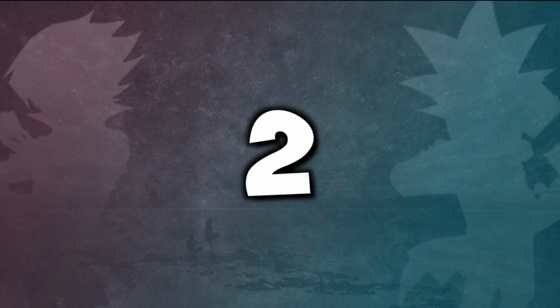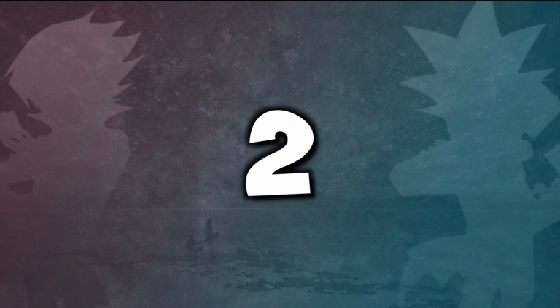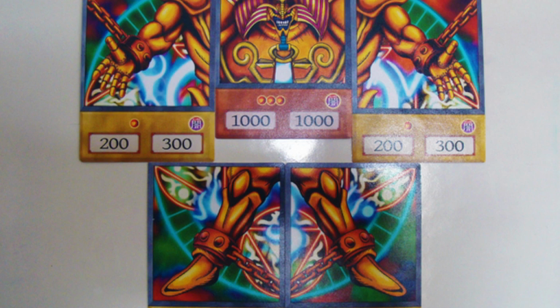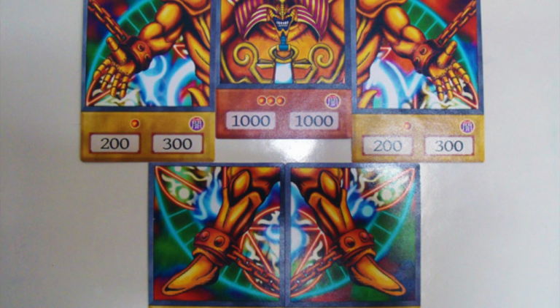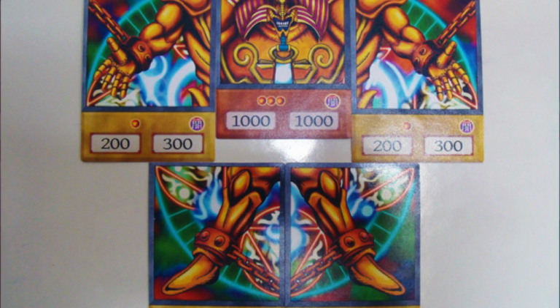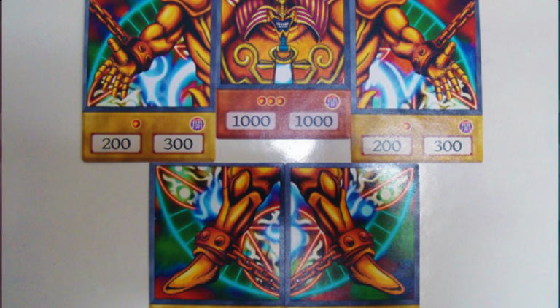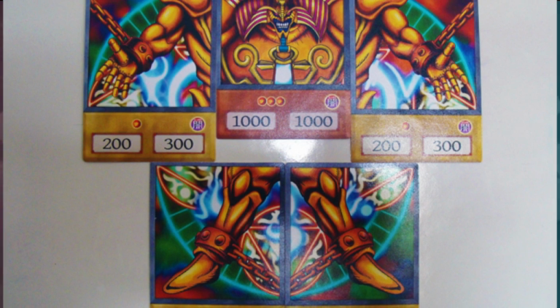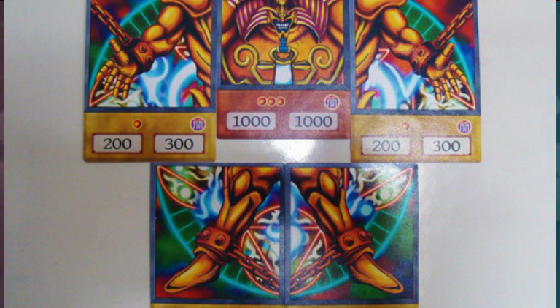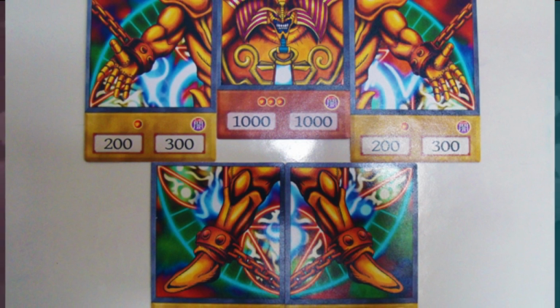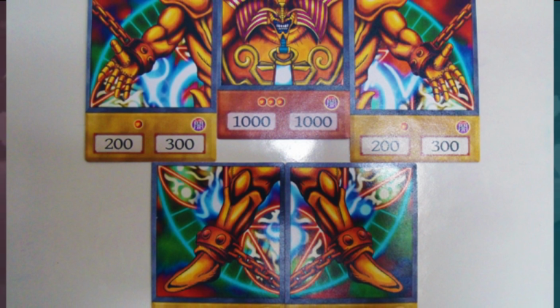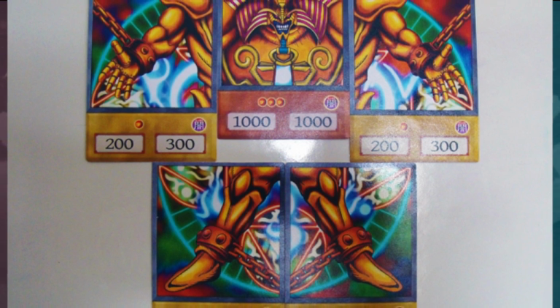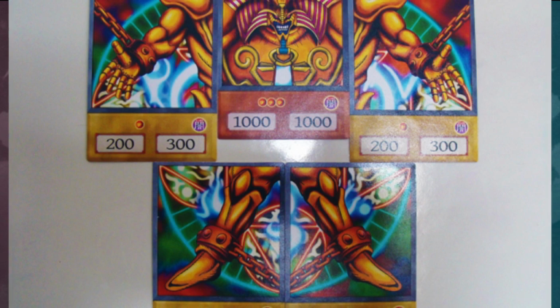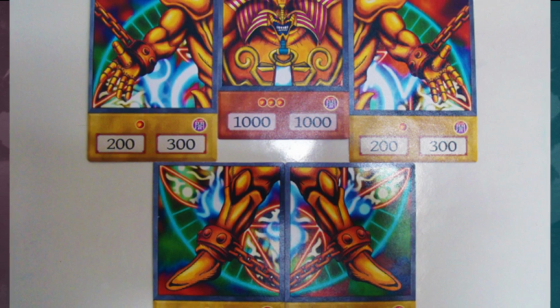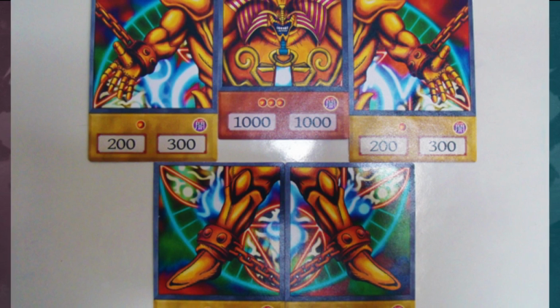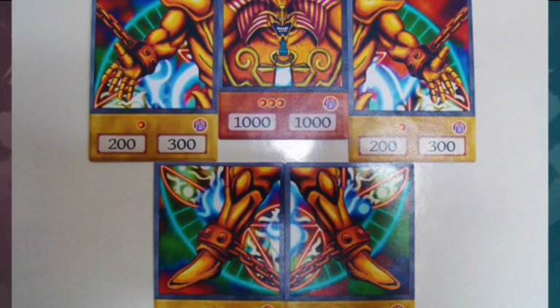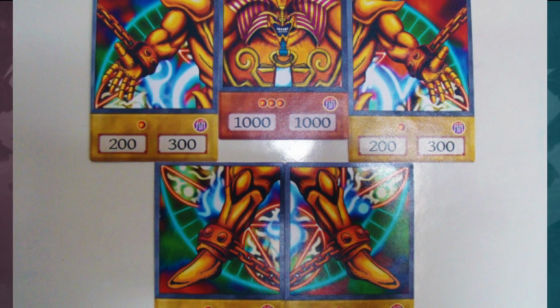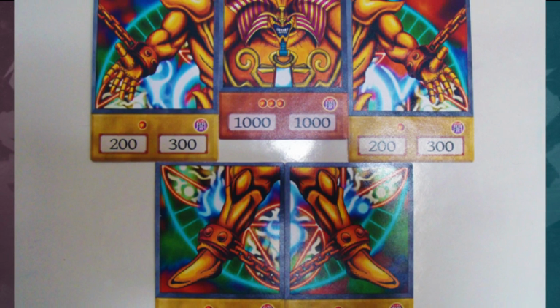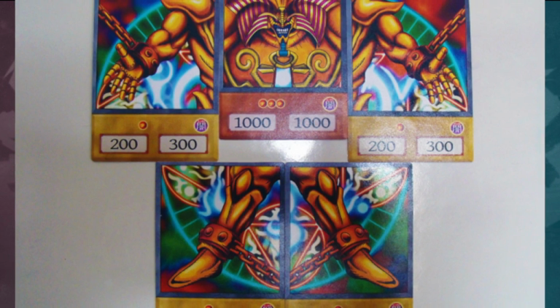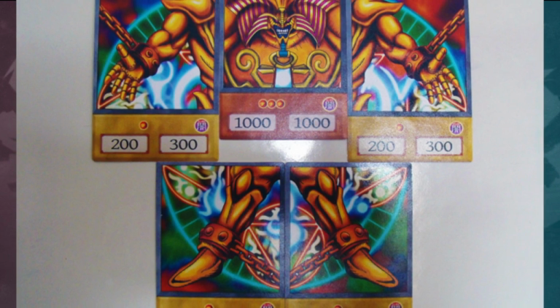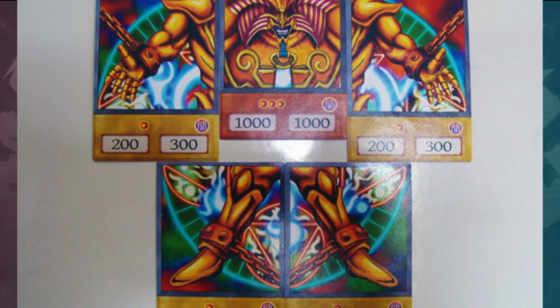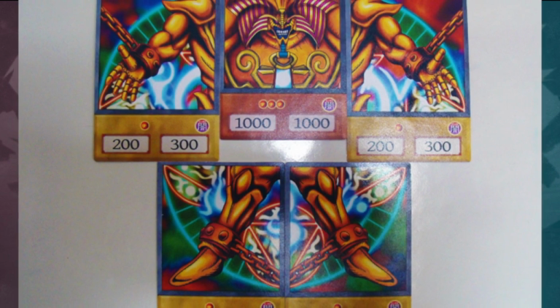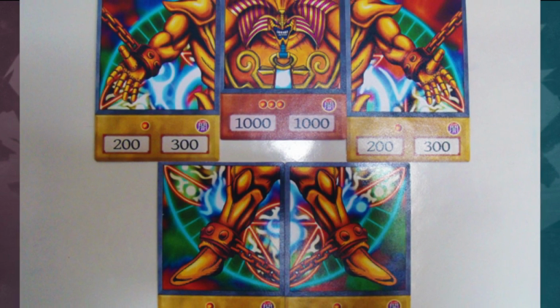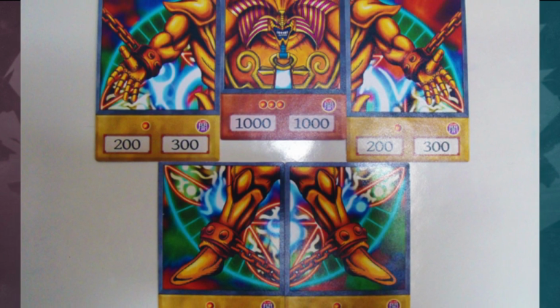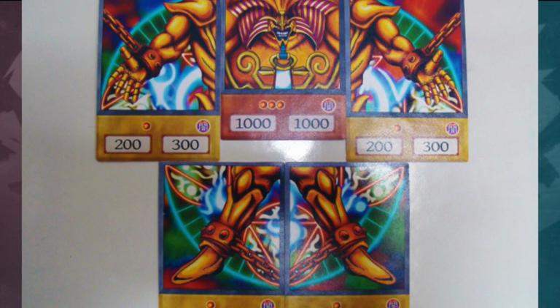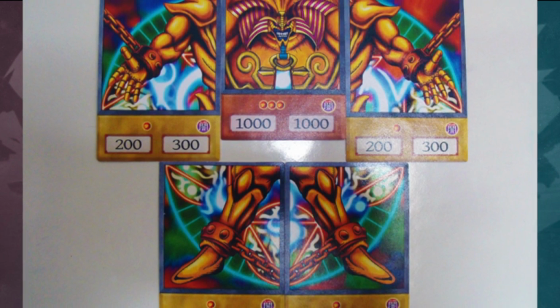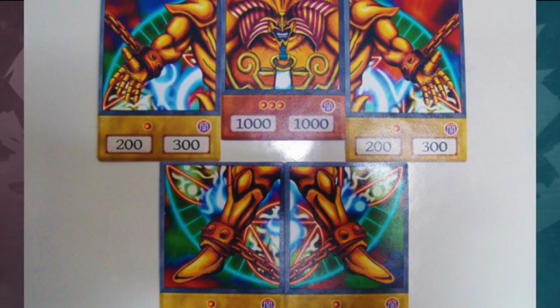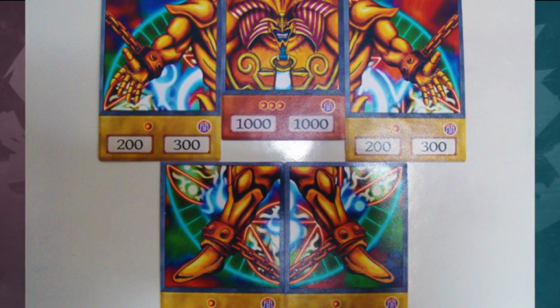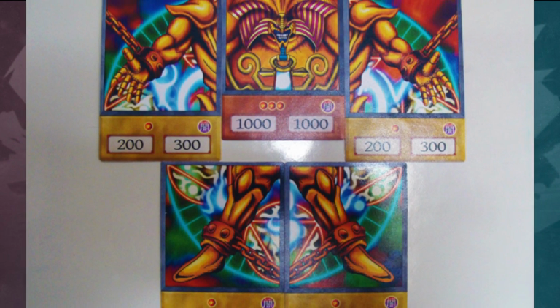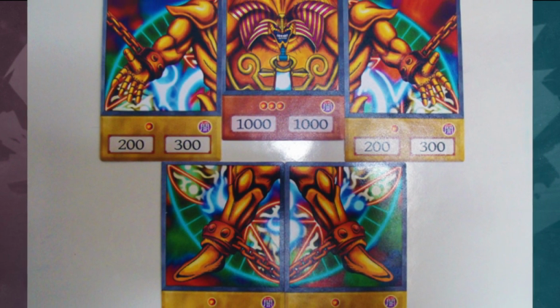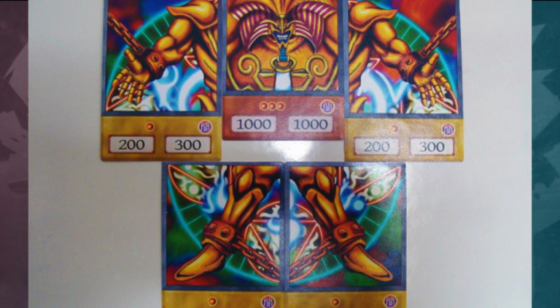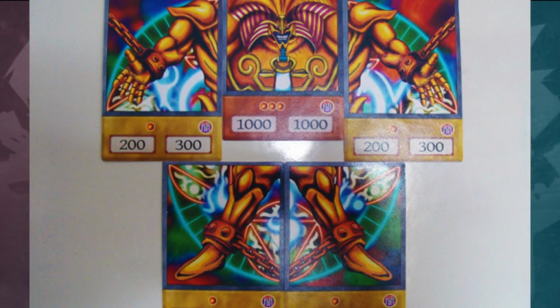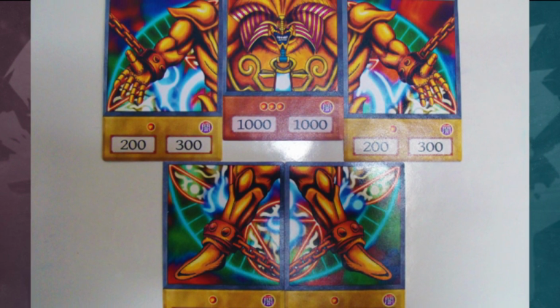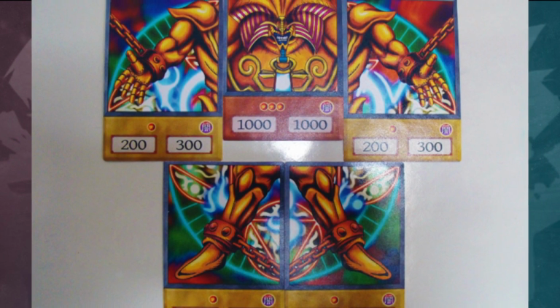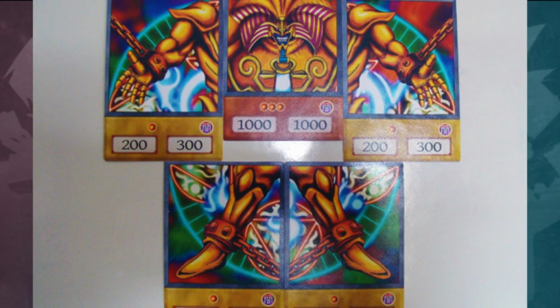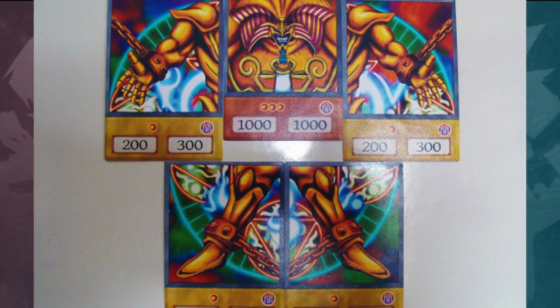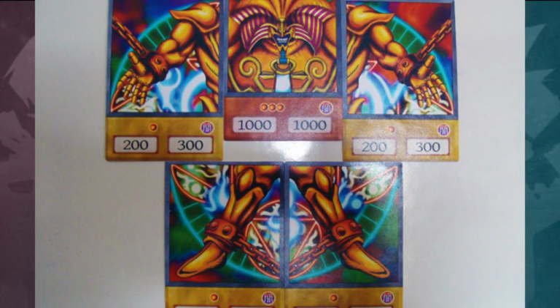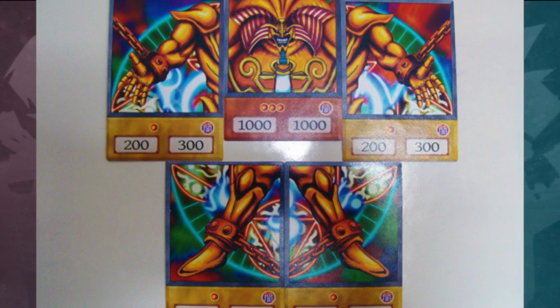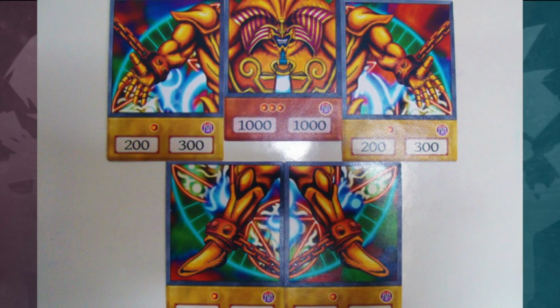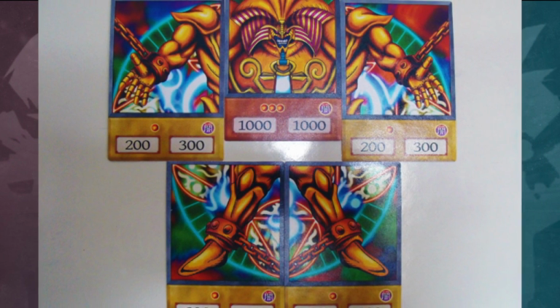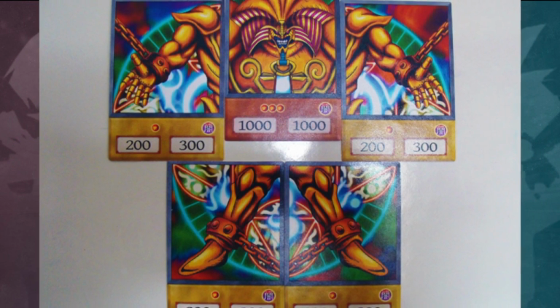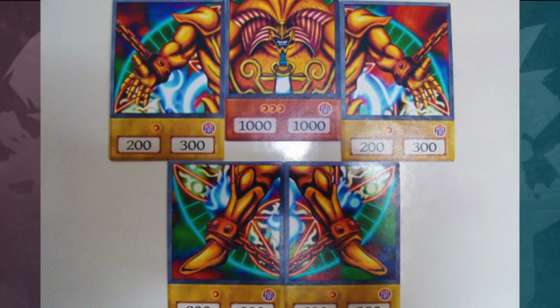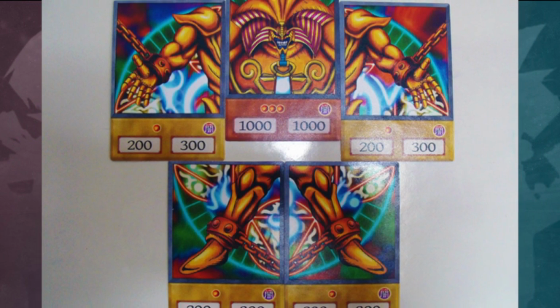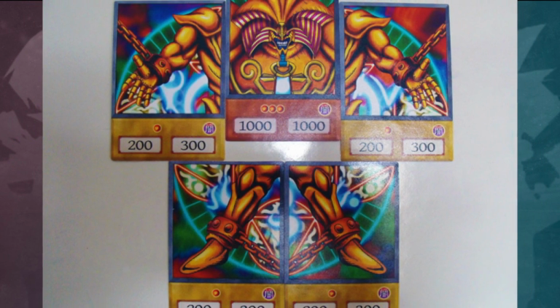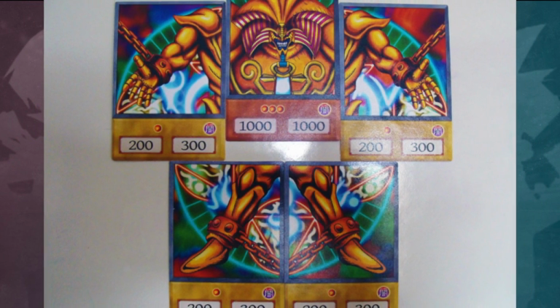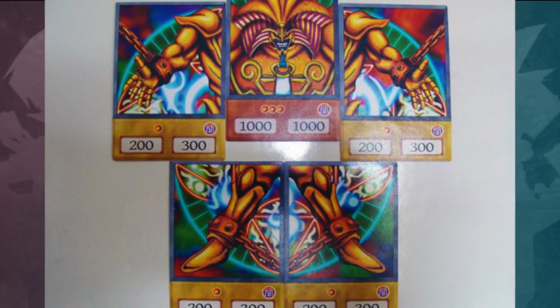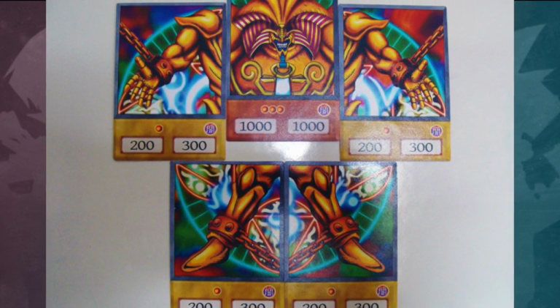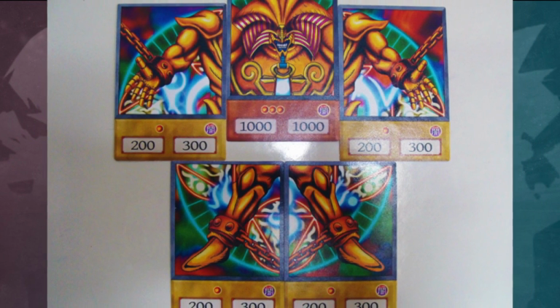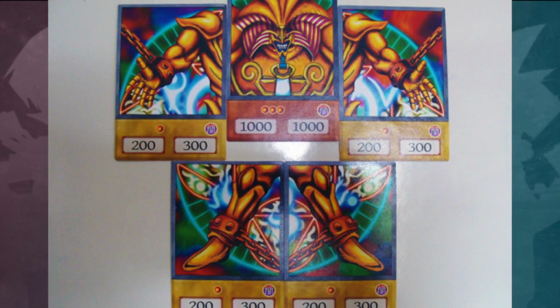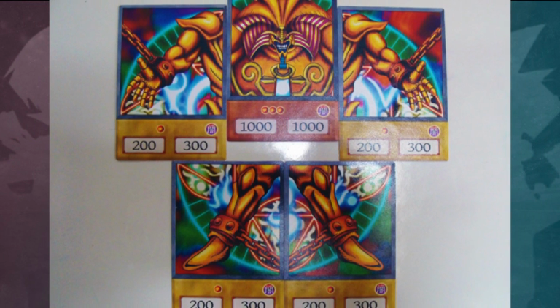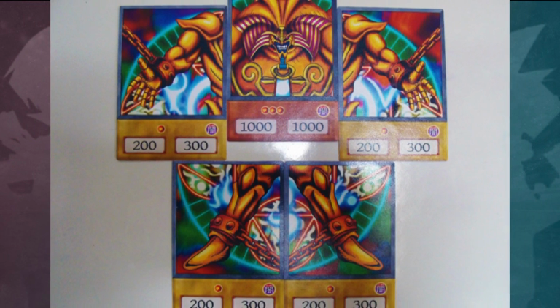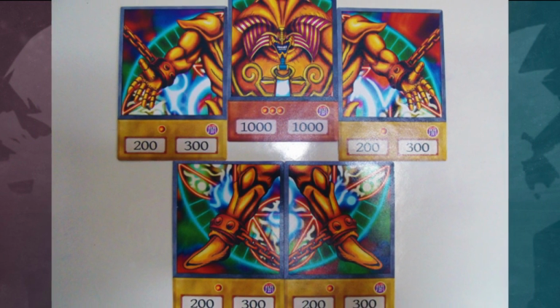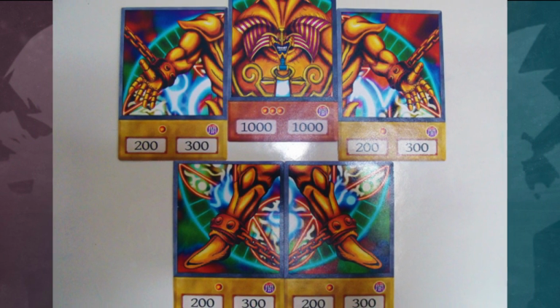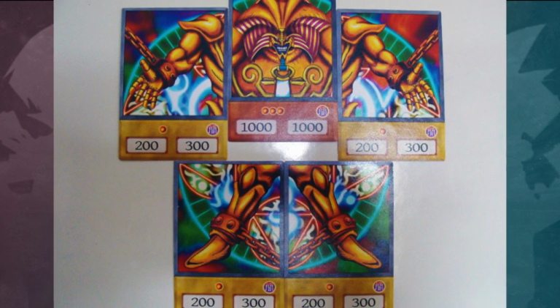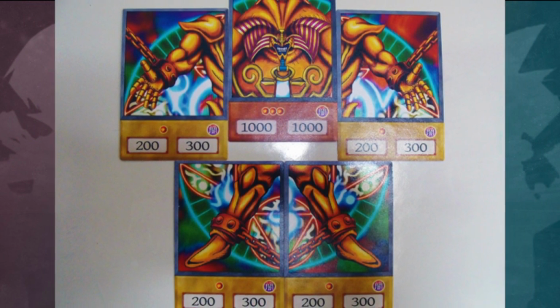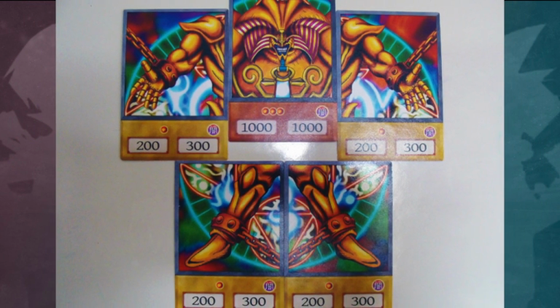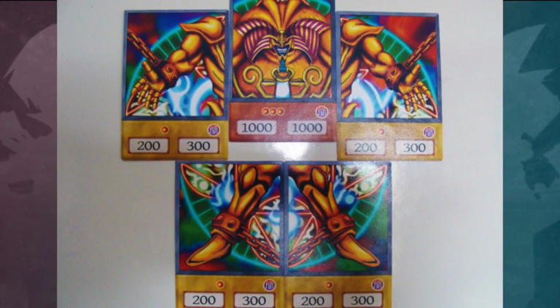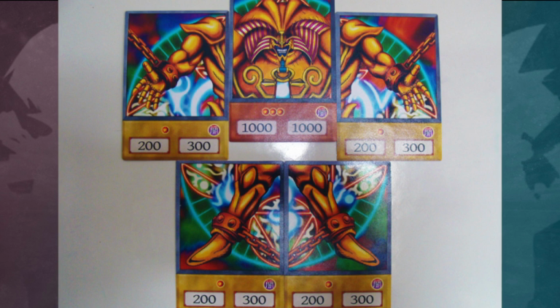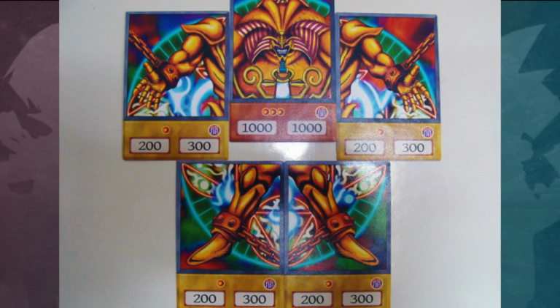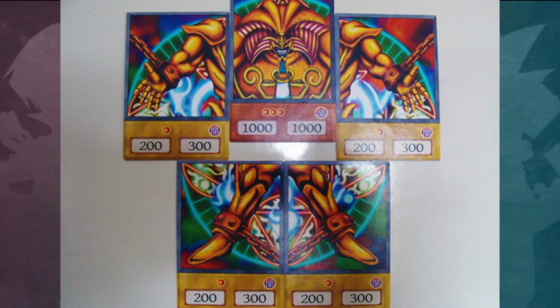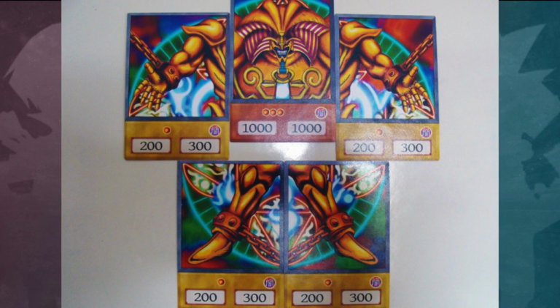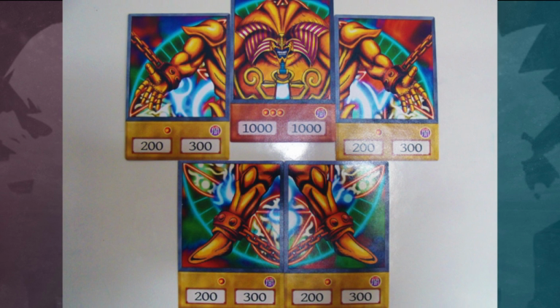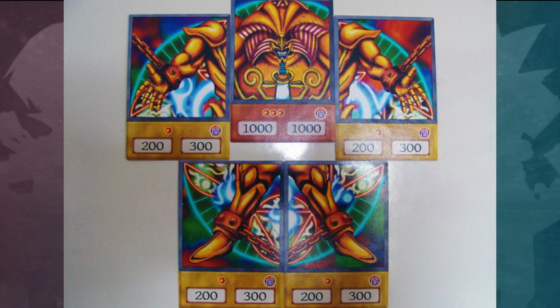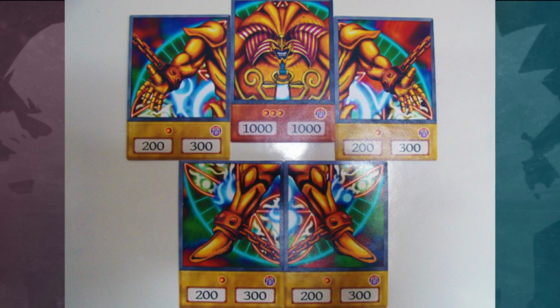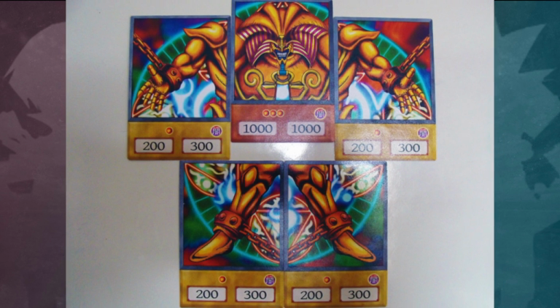Due to the five cards only featuring the head and four limbs, the full body cannot be seen within those cards if you piece them all together.